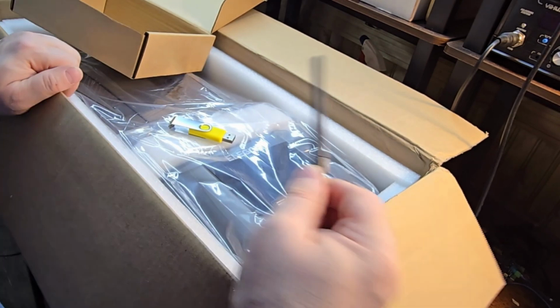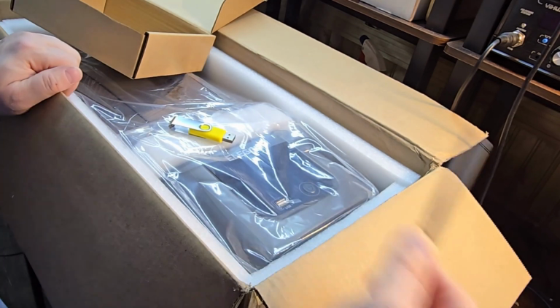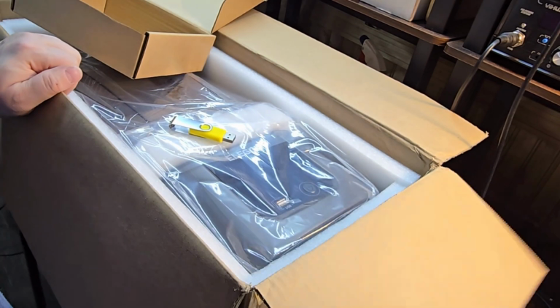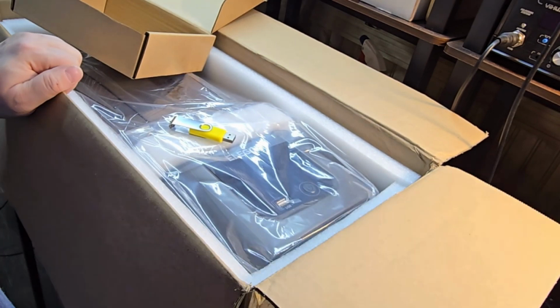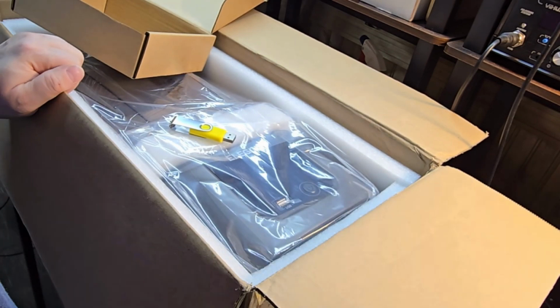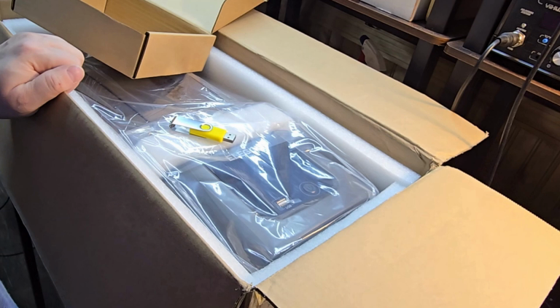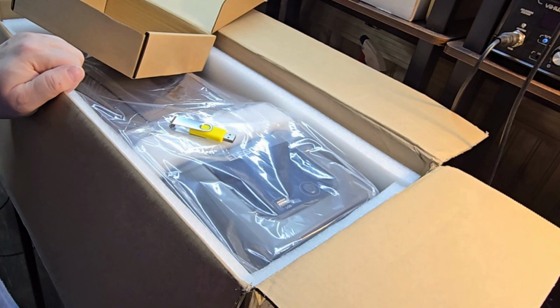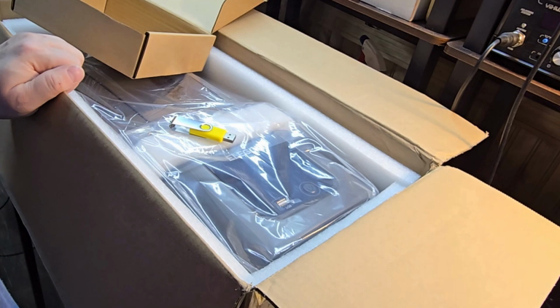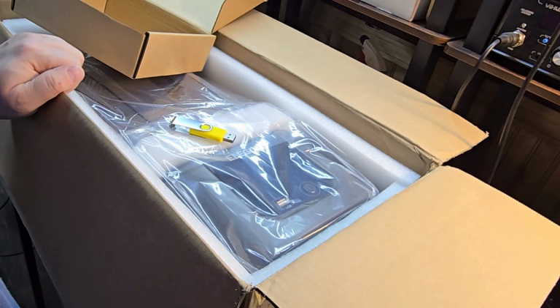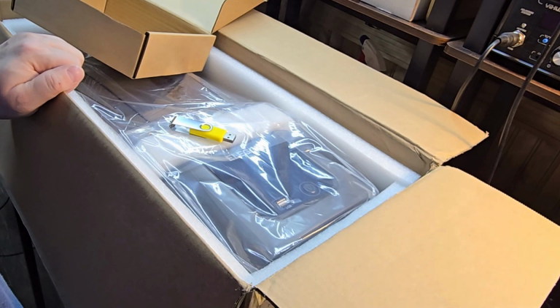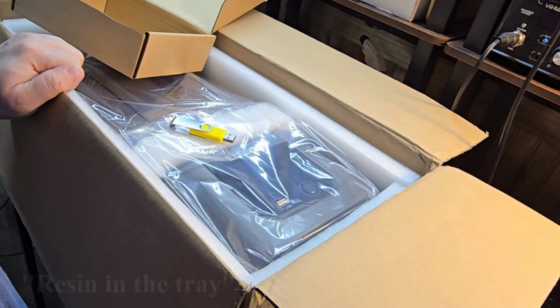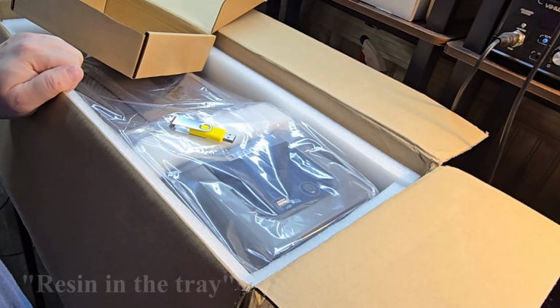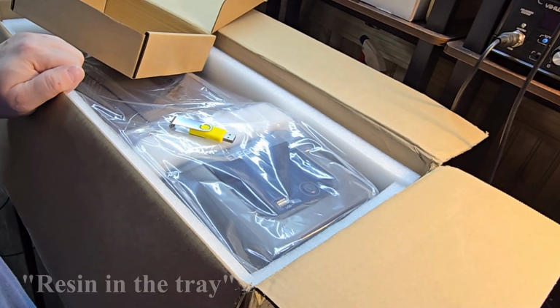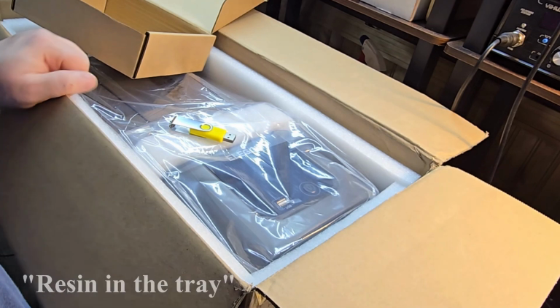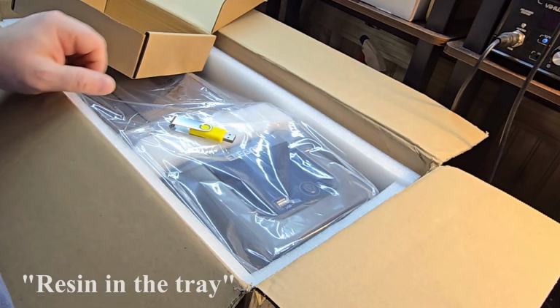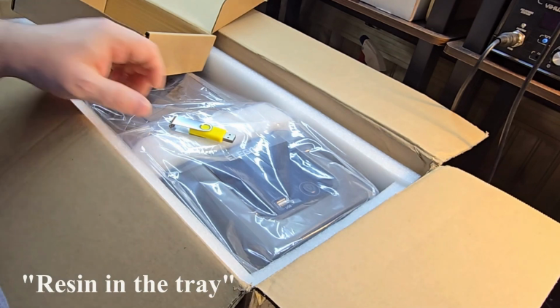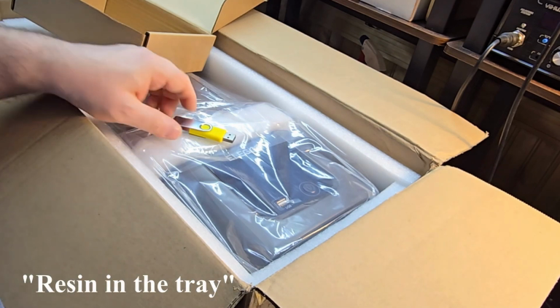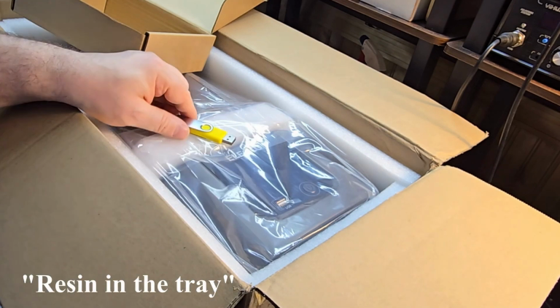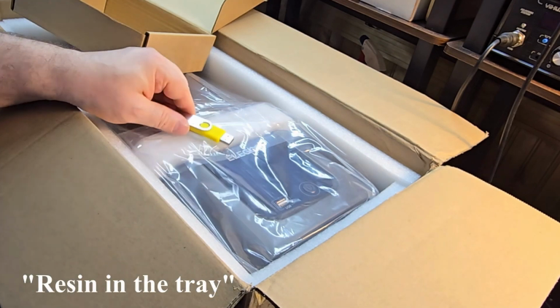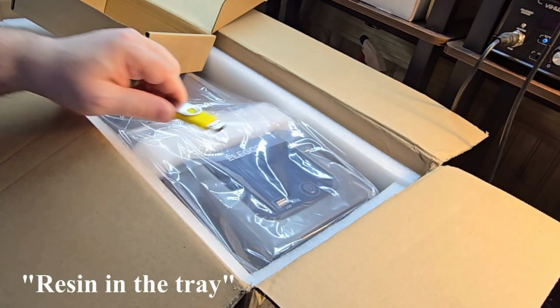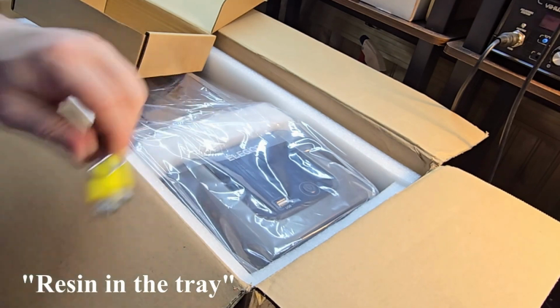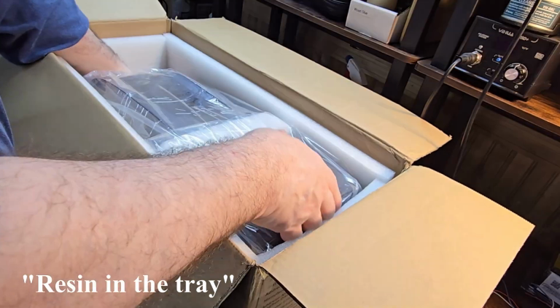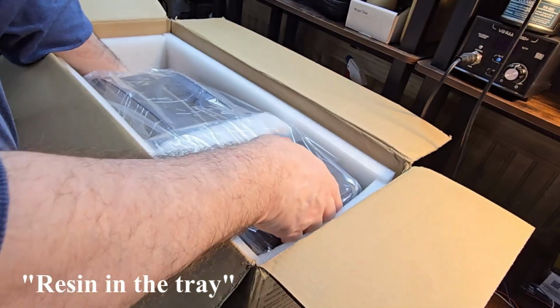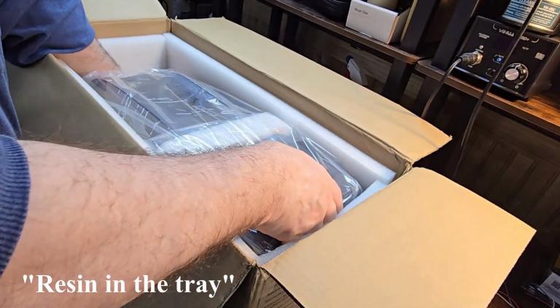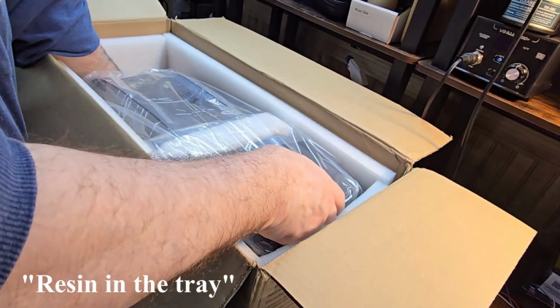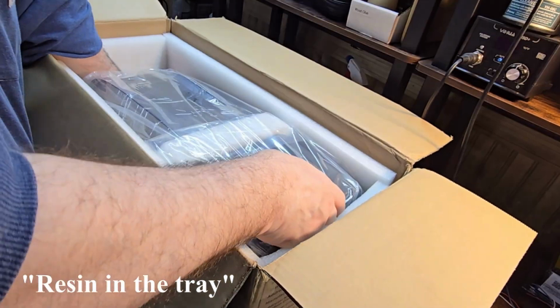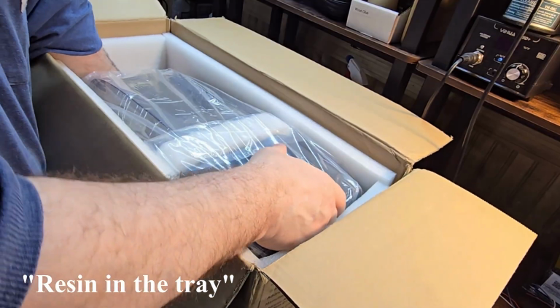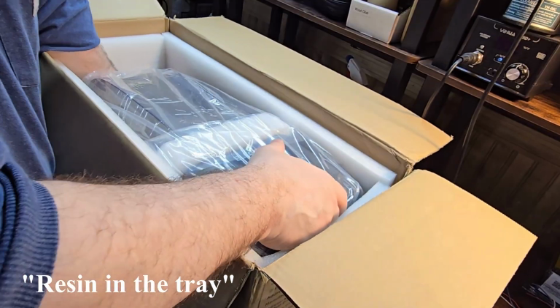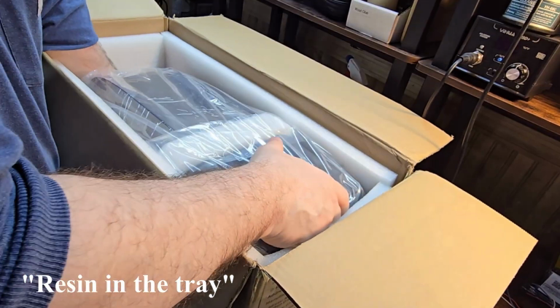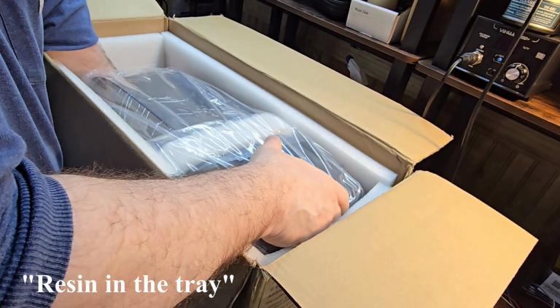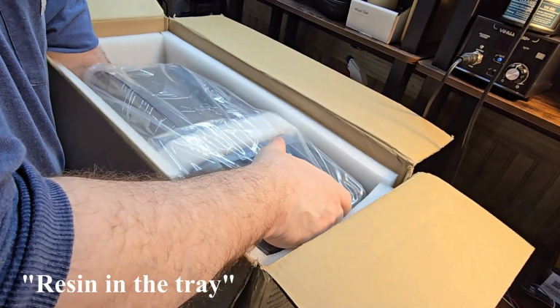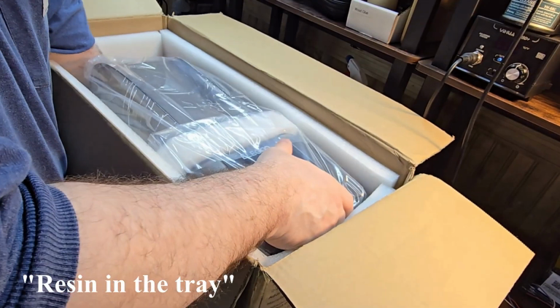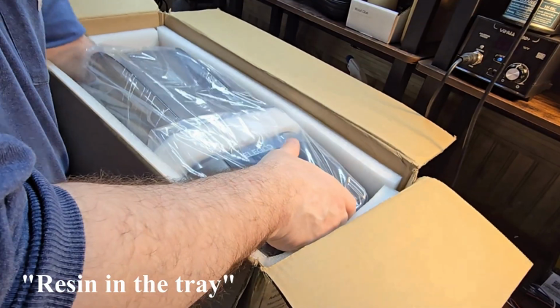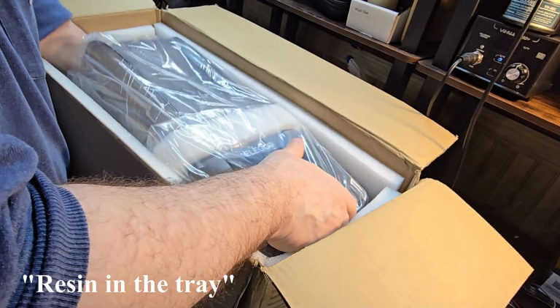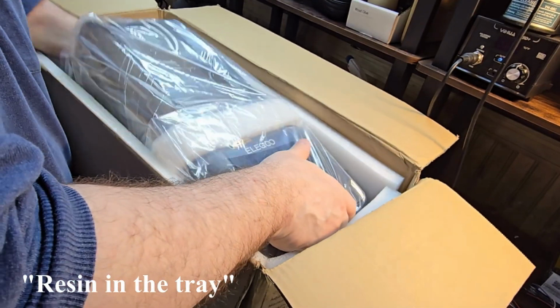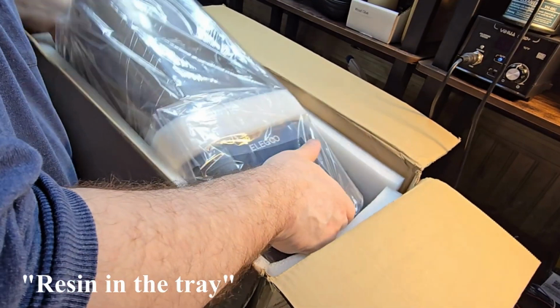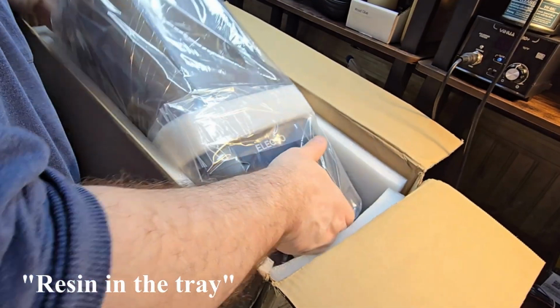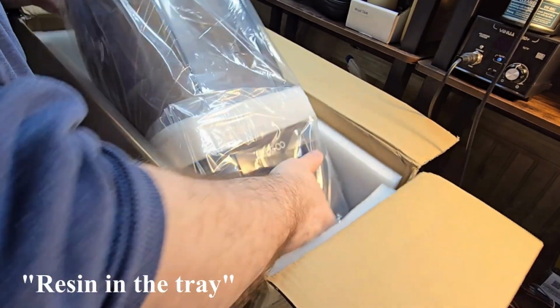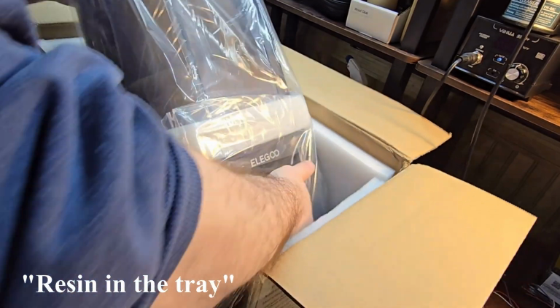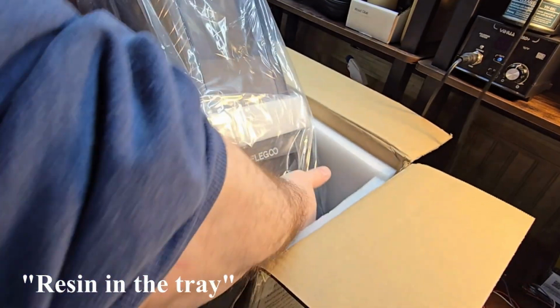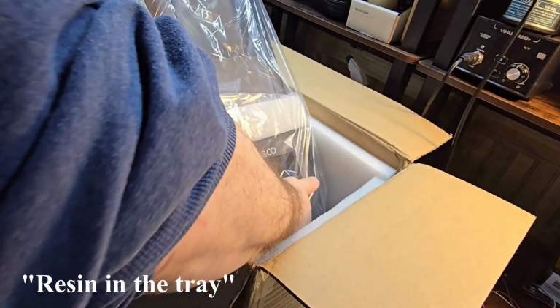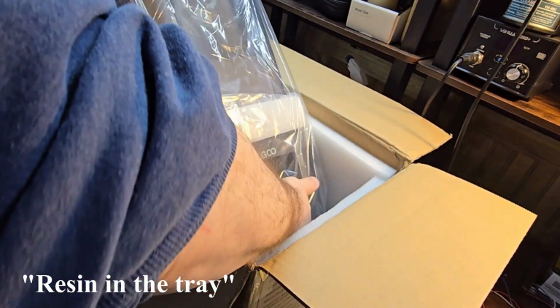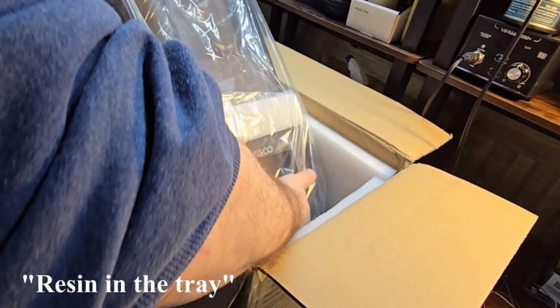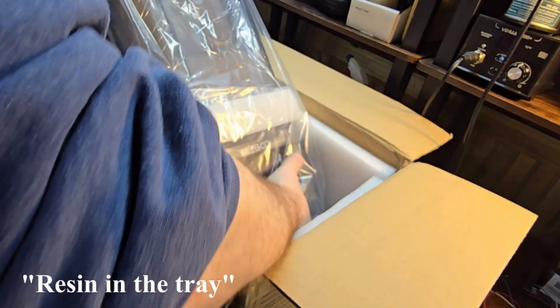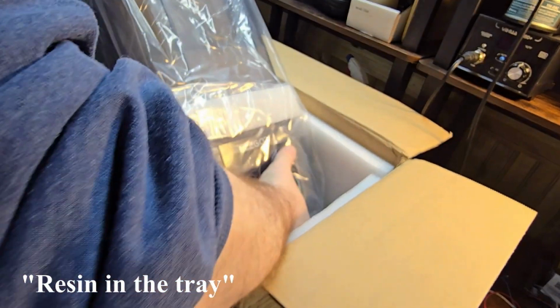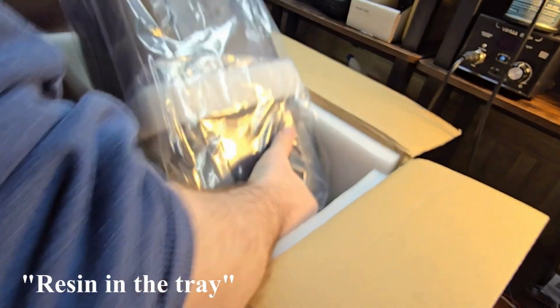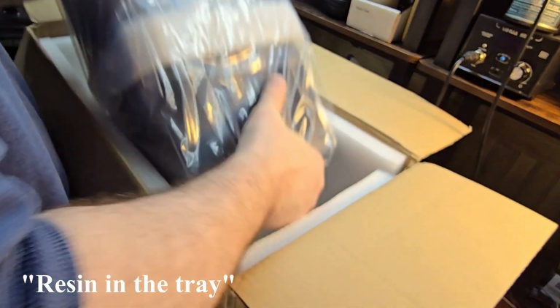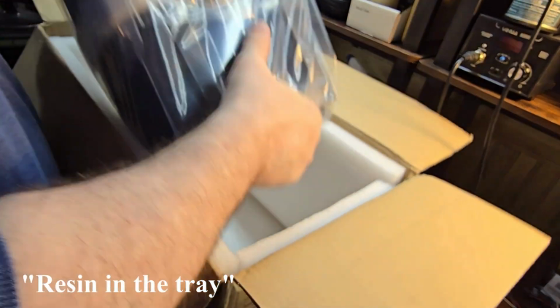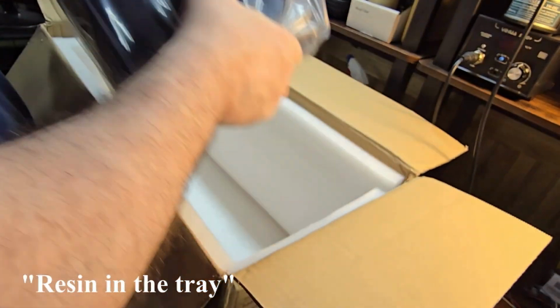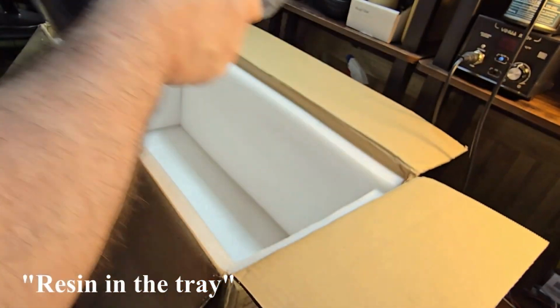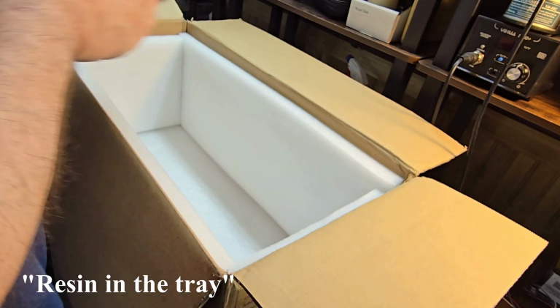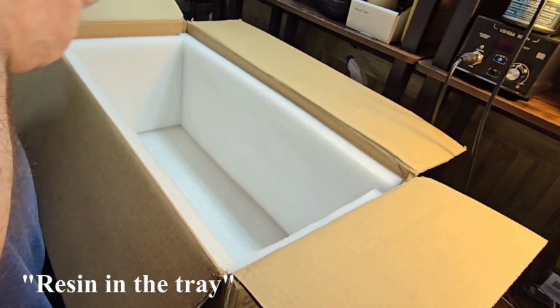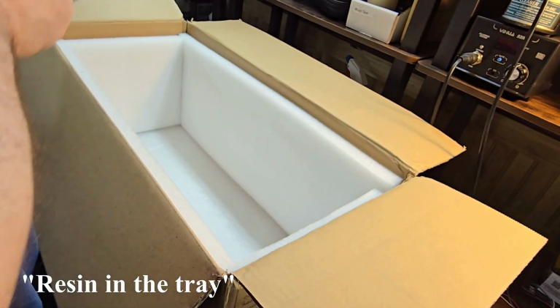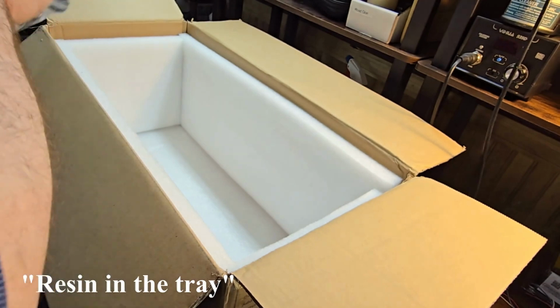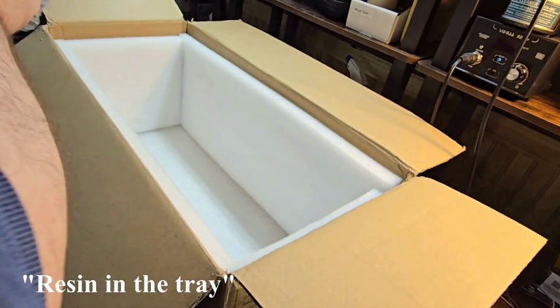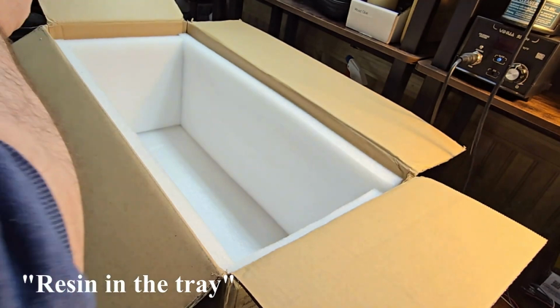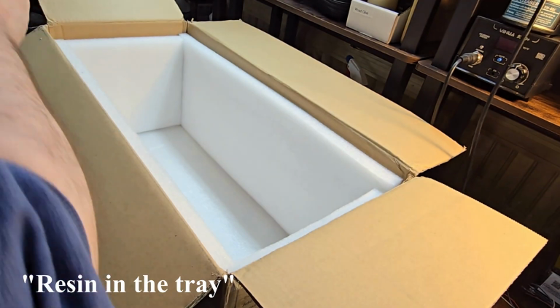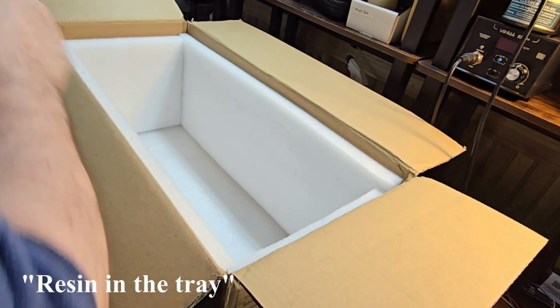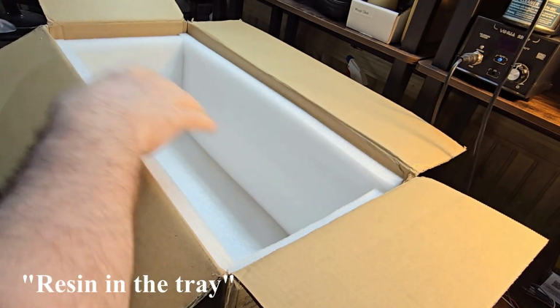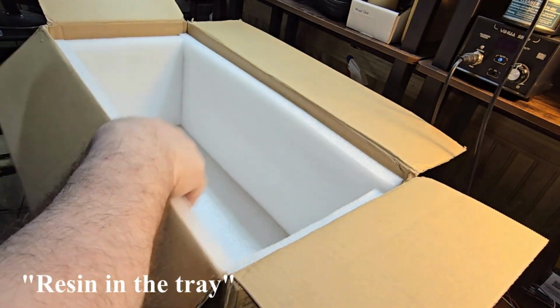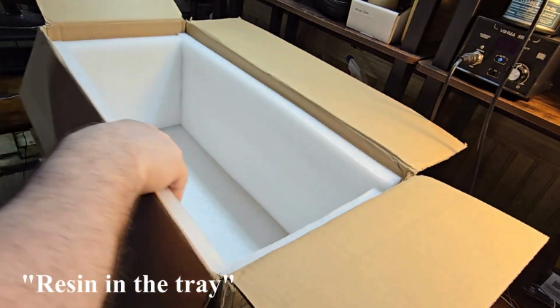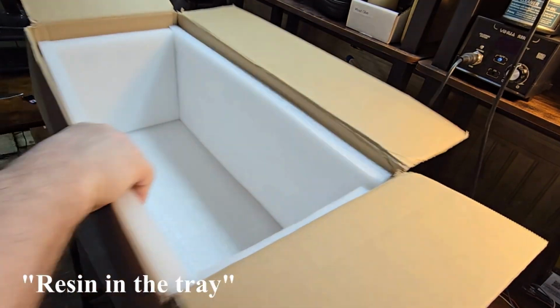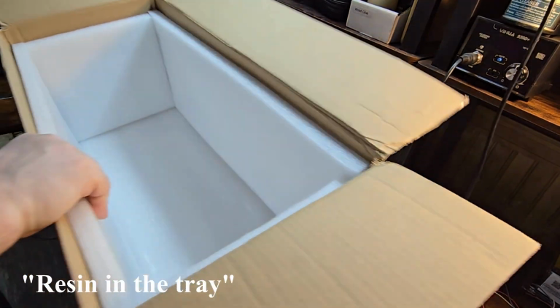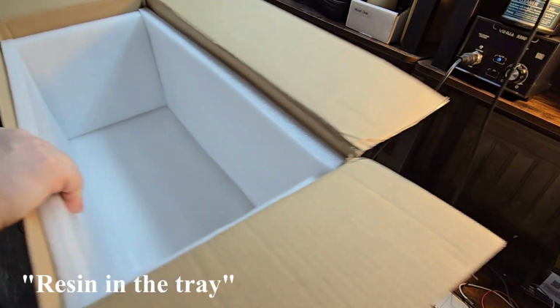So long as I've got resin in the vat, it'll start printing and I'll be good to go — as long as it's level. Have to take care of that. Can't do the leveling remotely though.